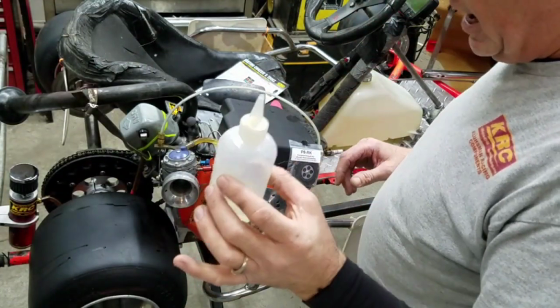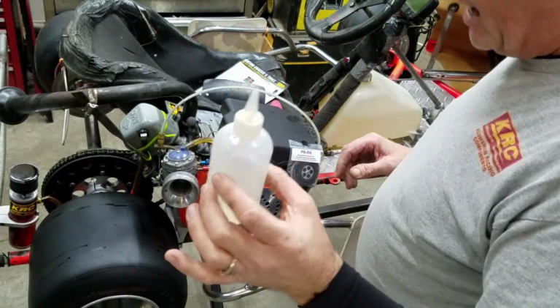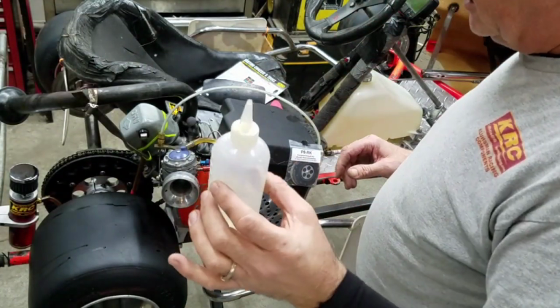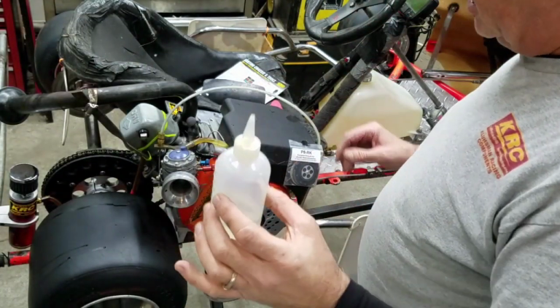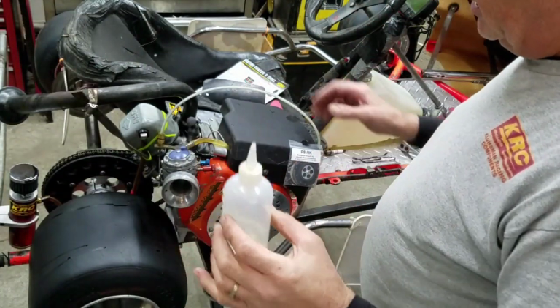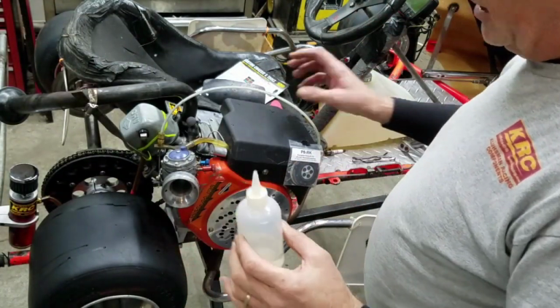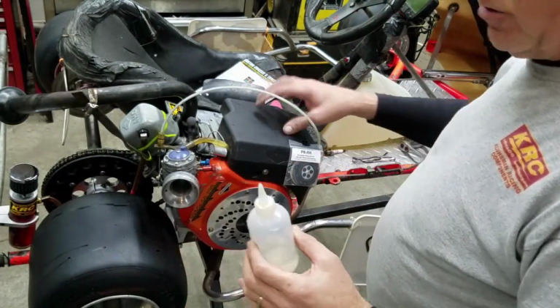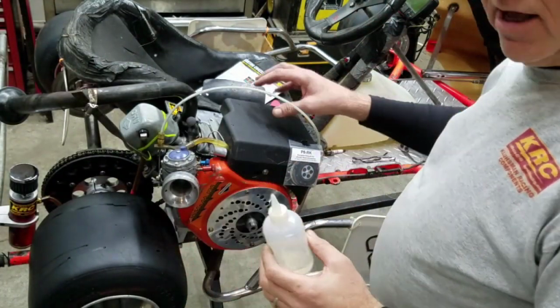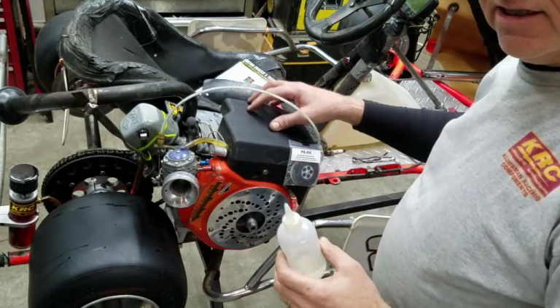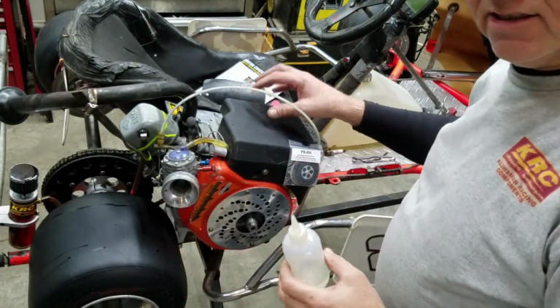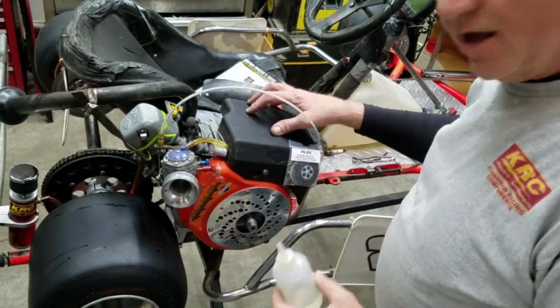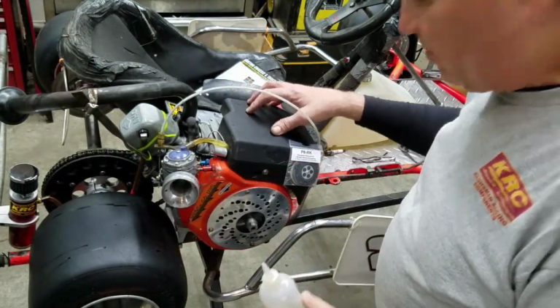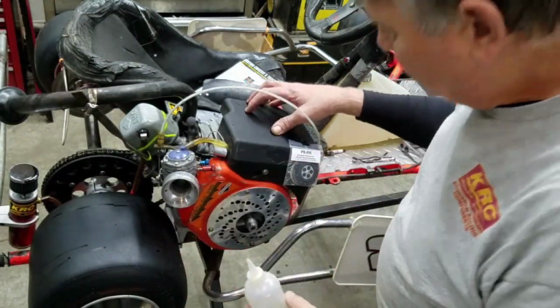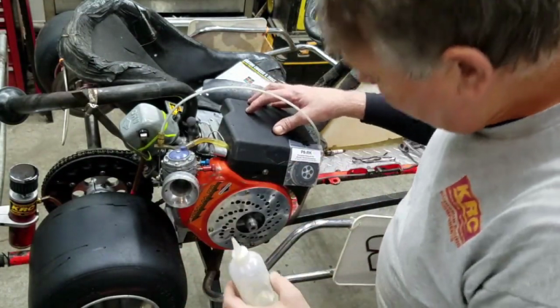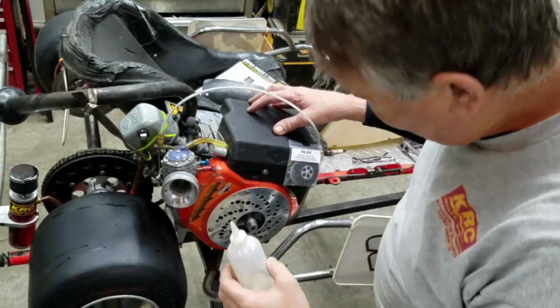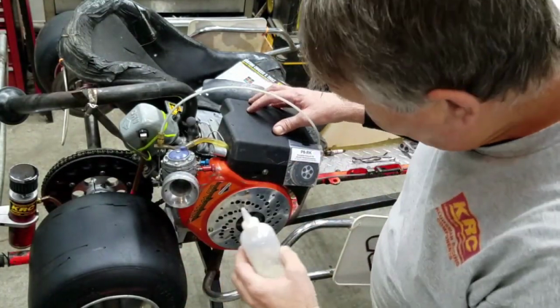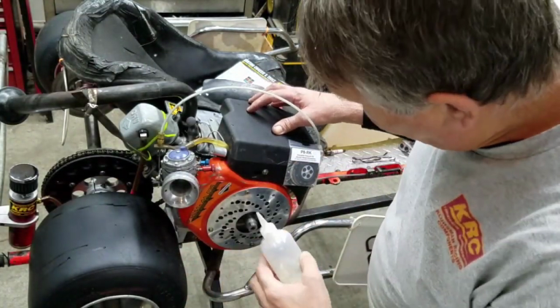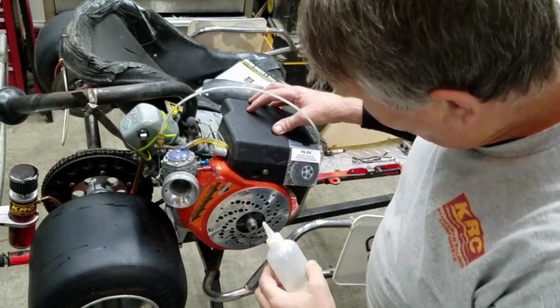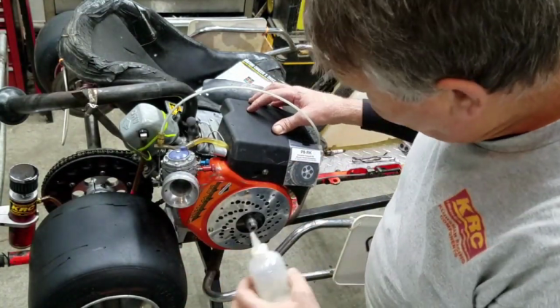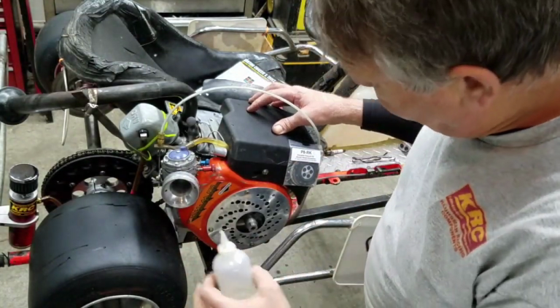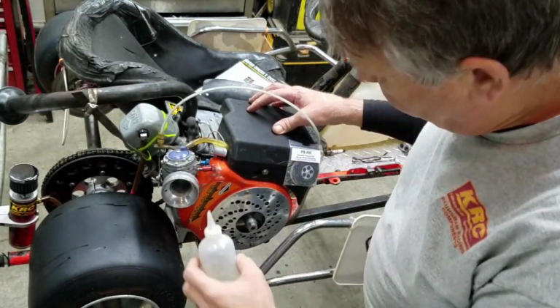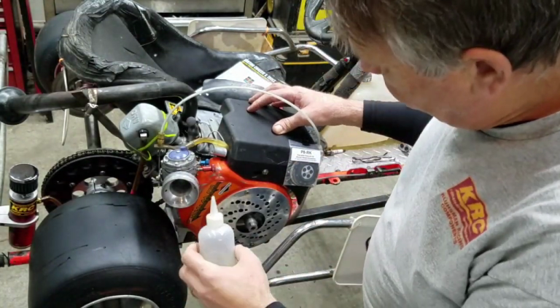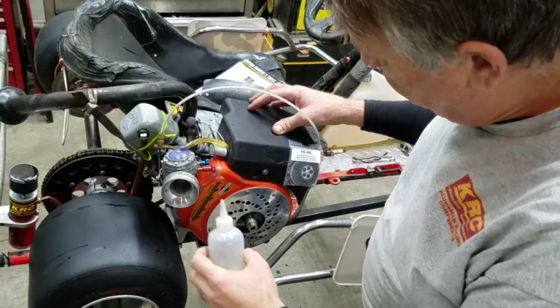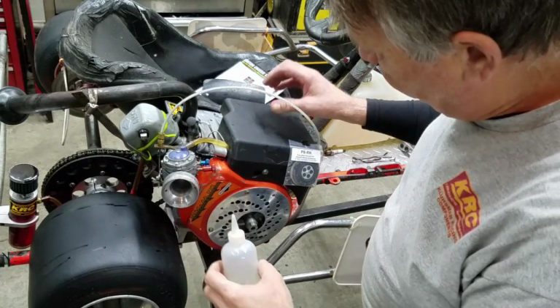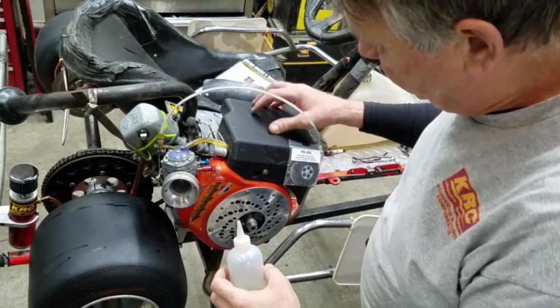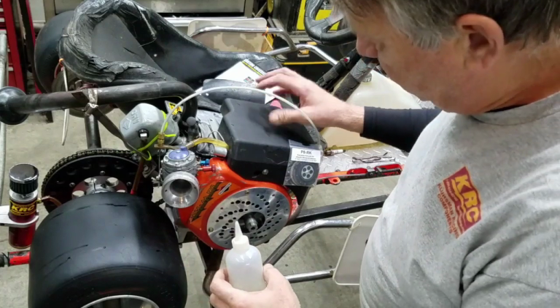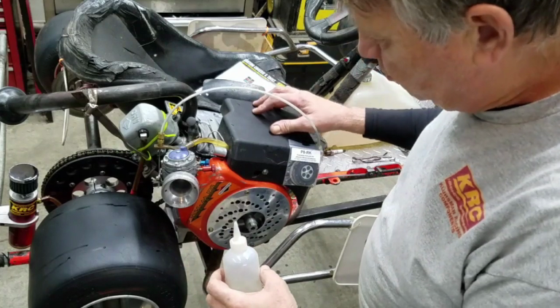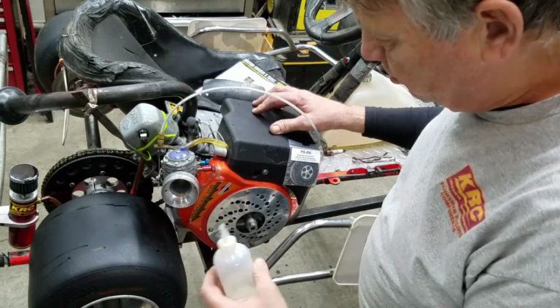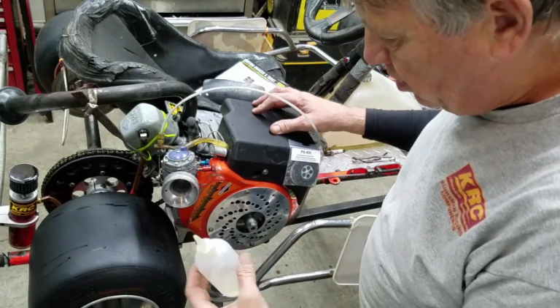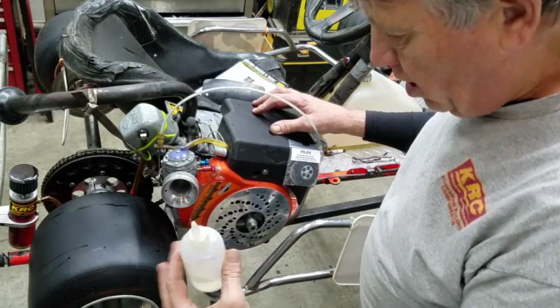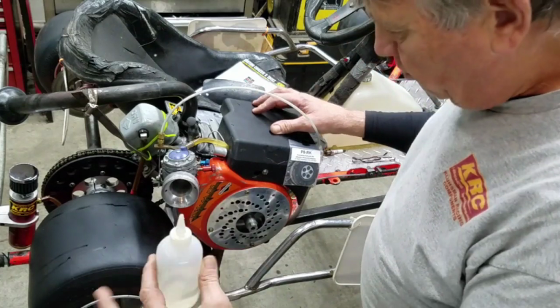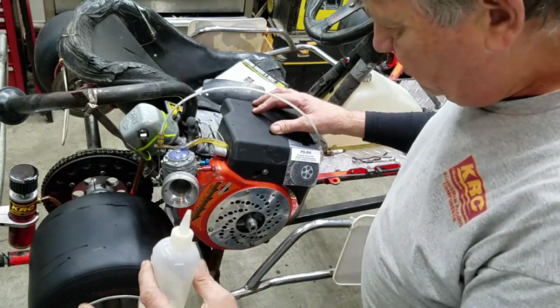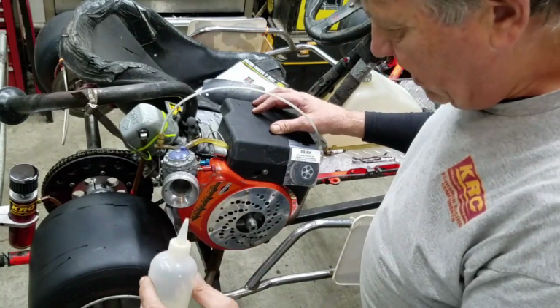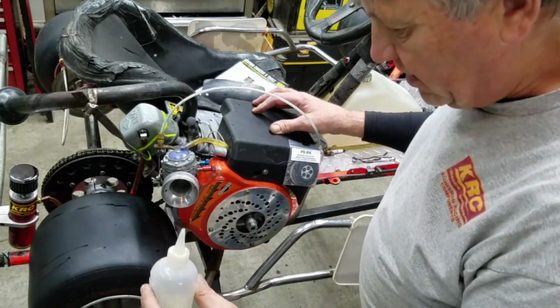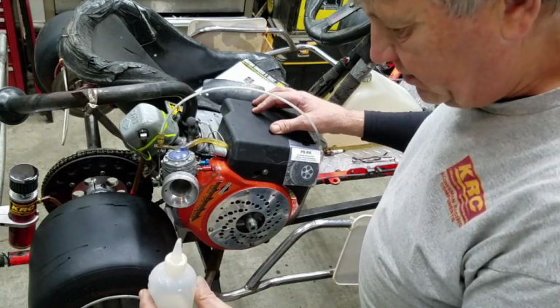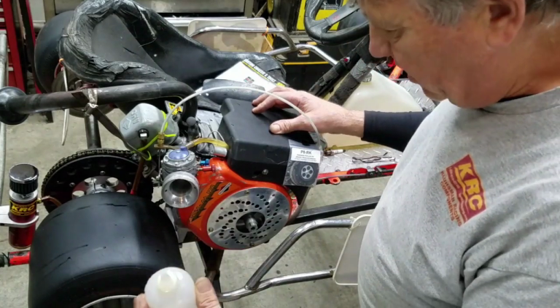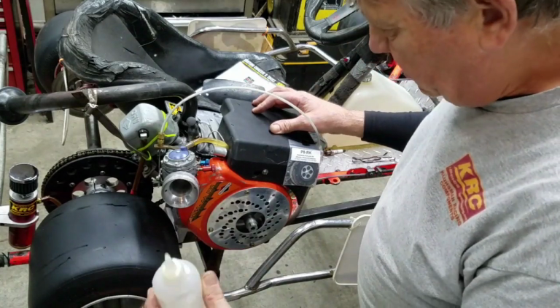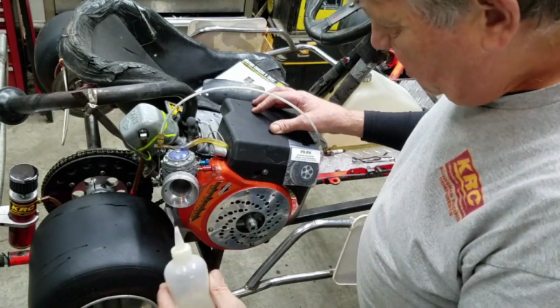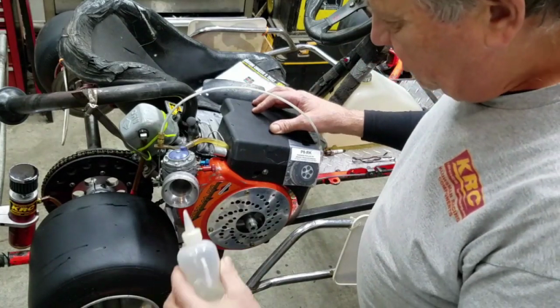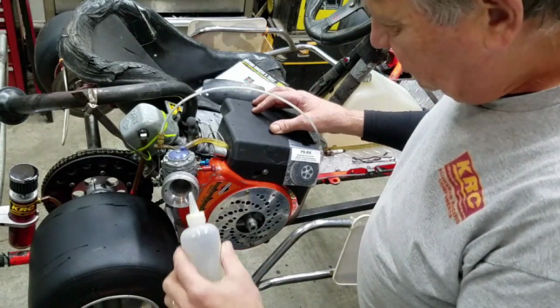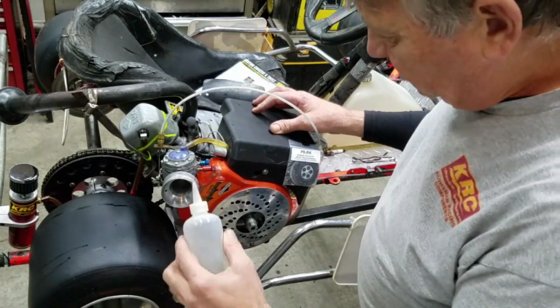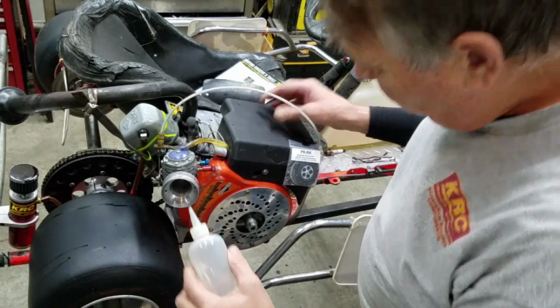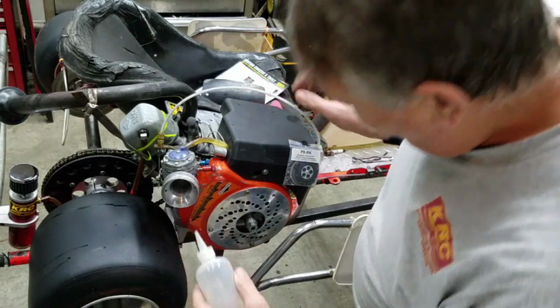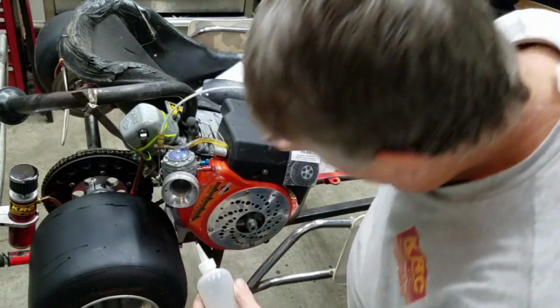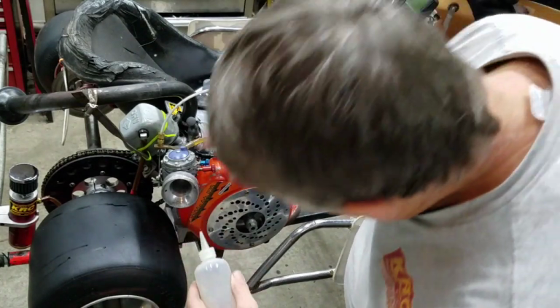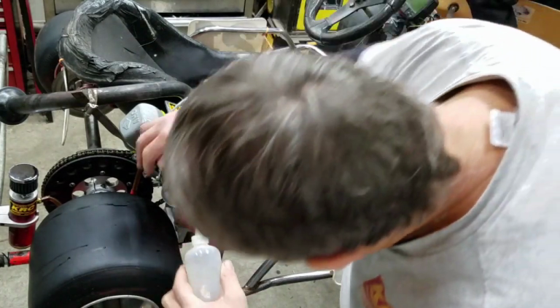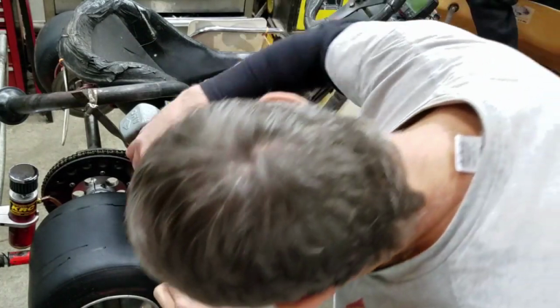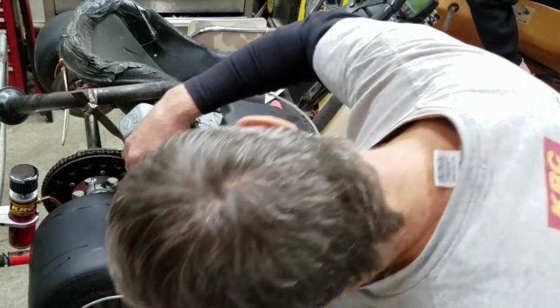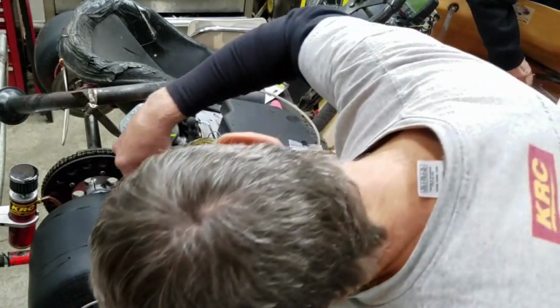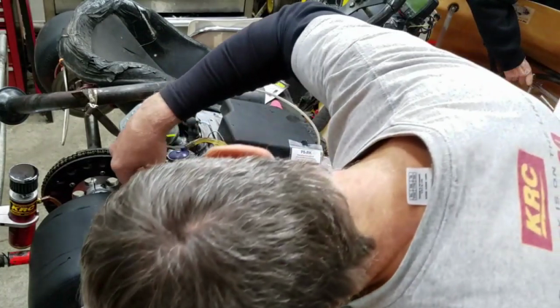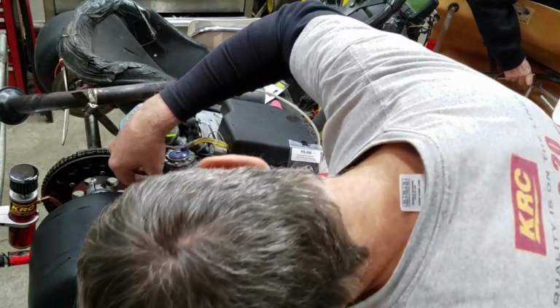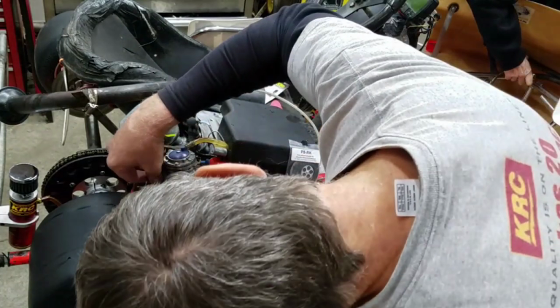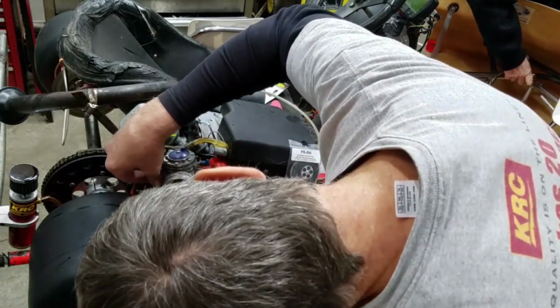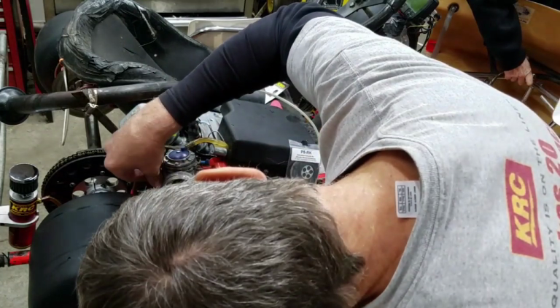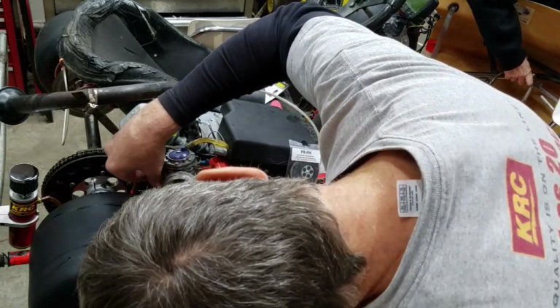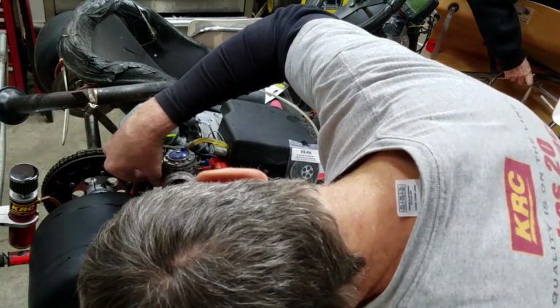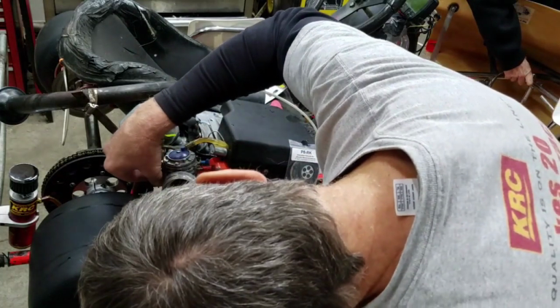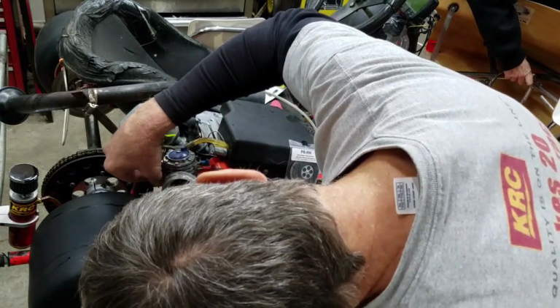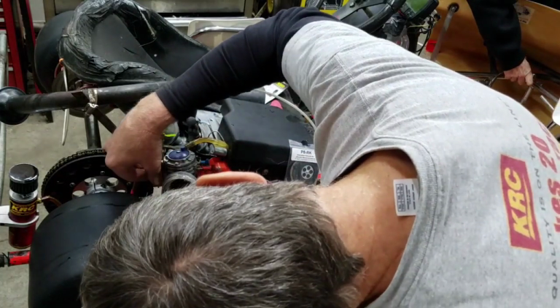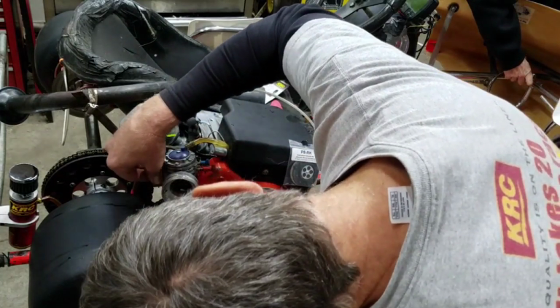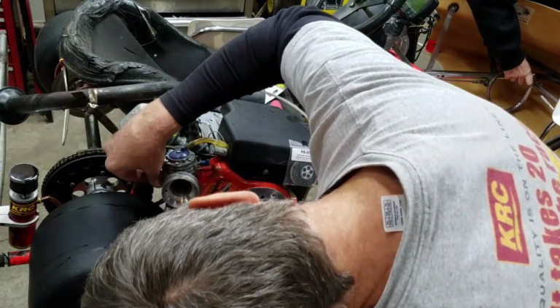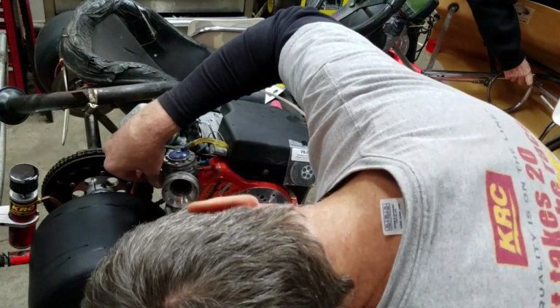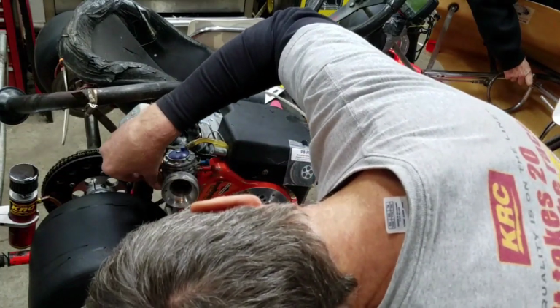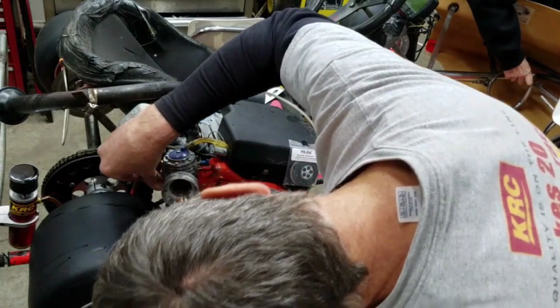I've got a little gasoline. I don't like to set my methanol carburetor up or start the motor without just a squirt of gas in there — that gets it primed good. Not too much.